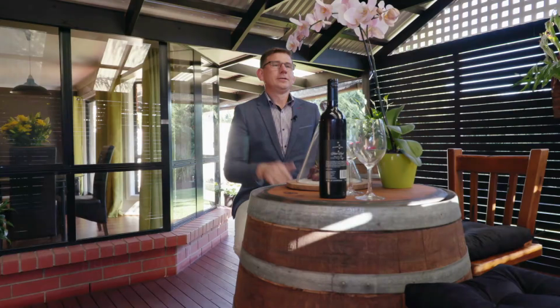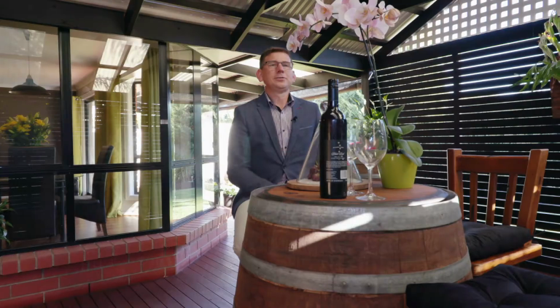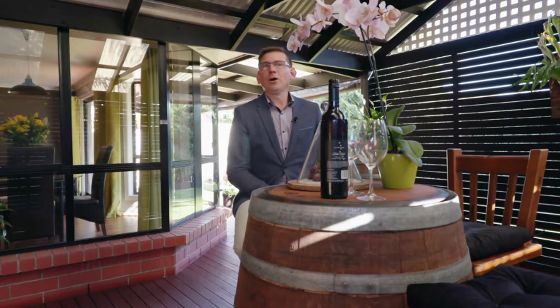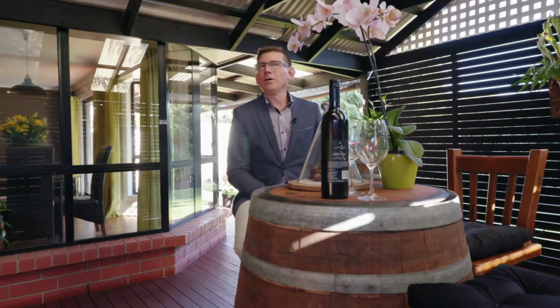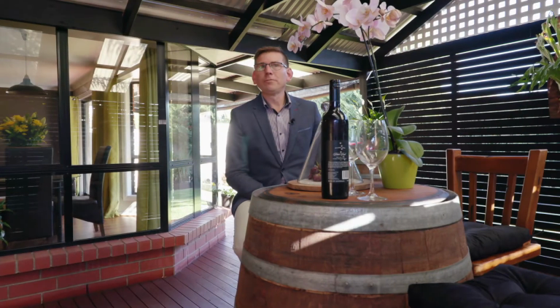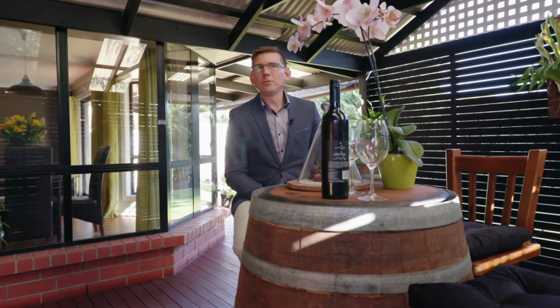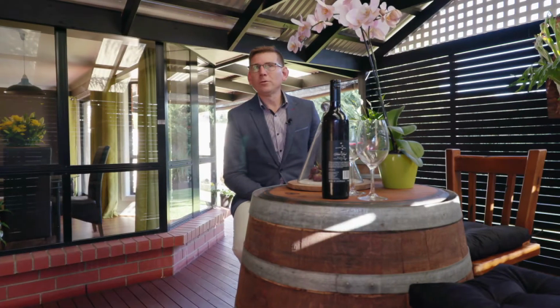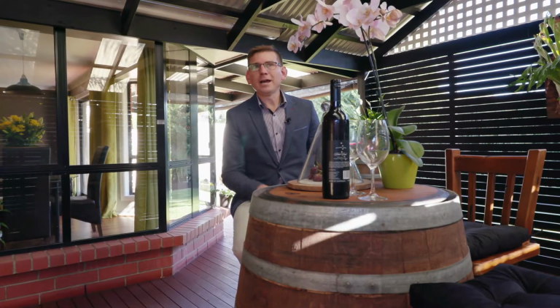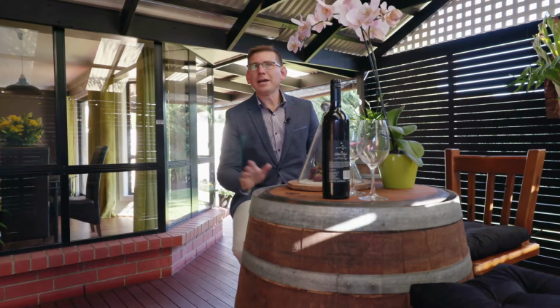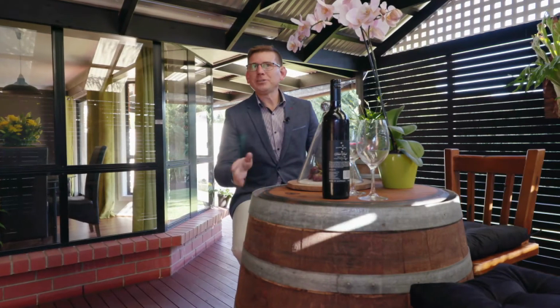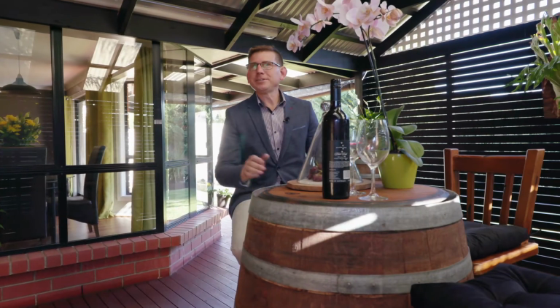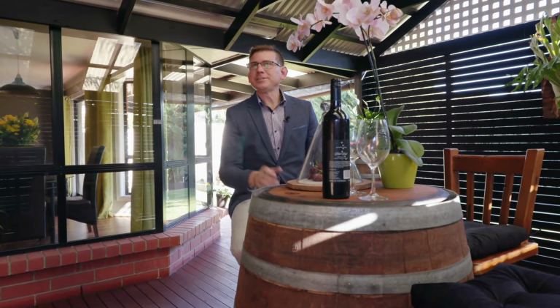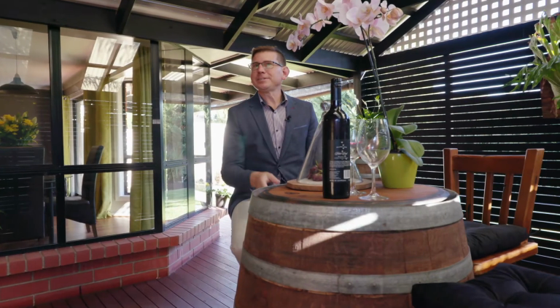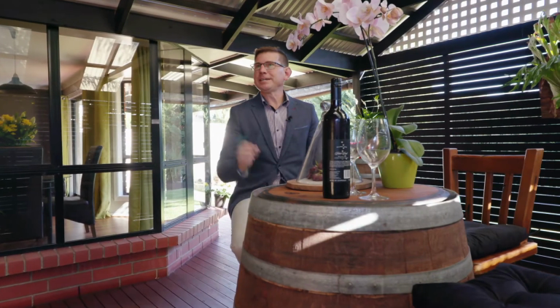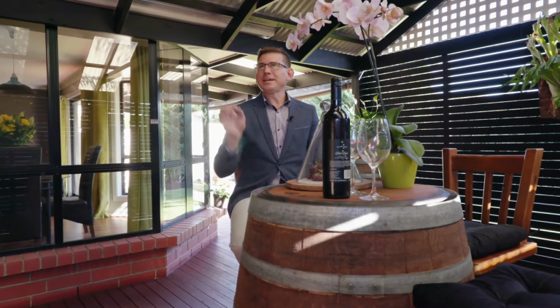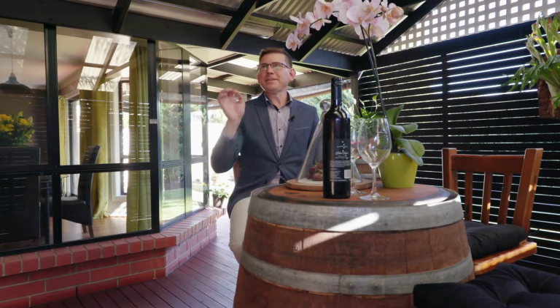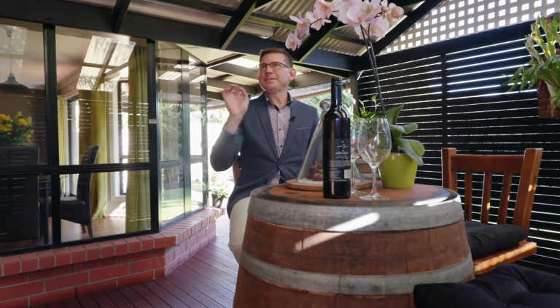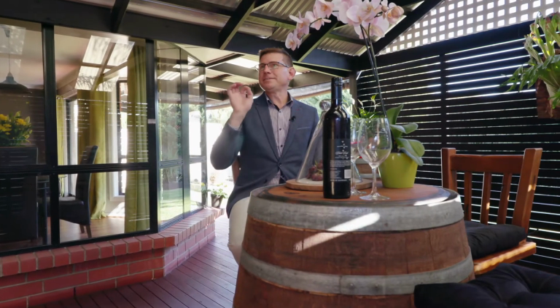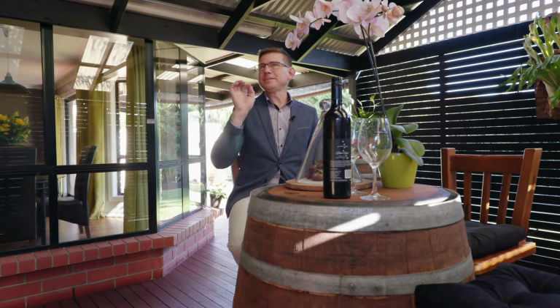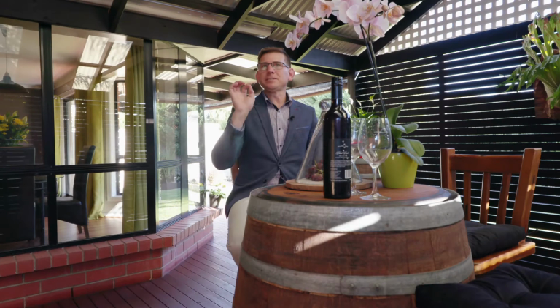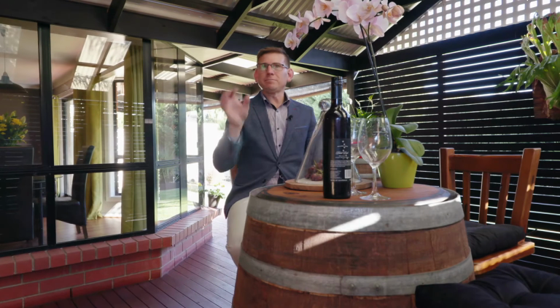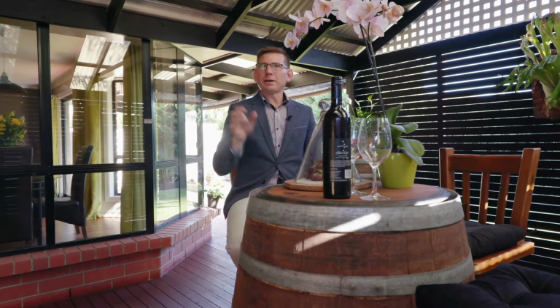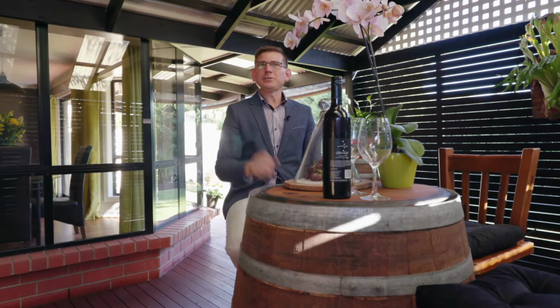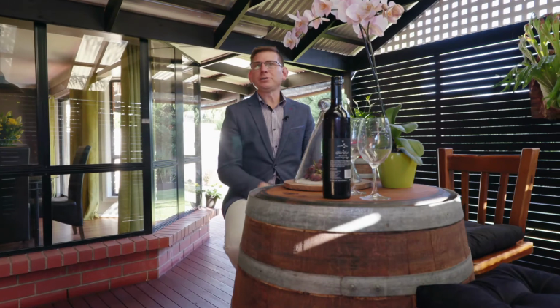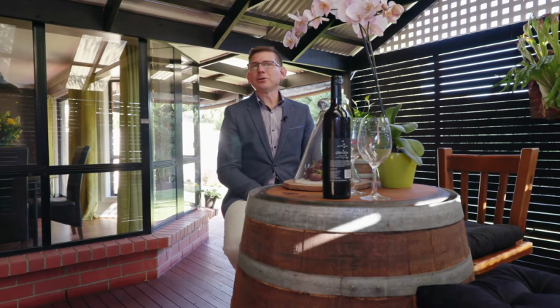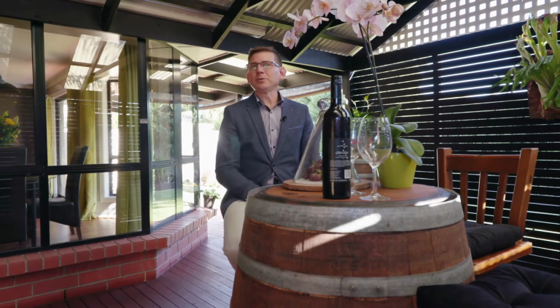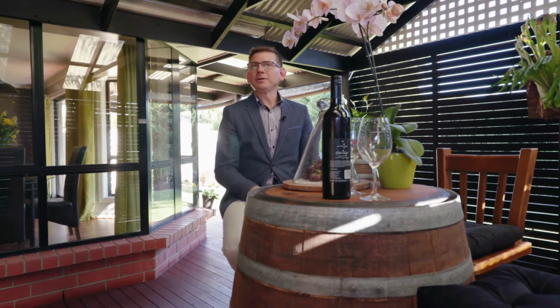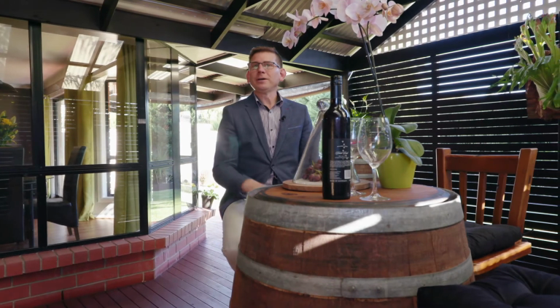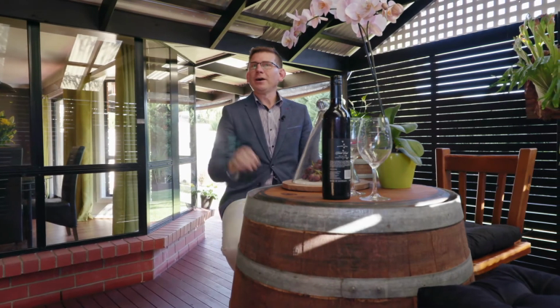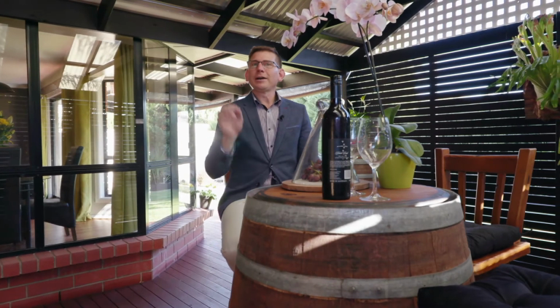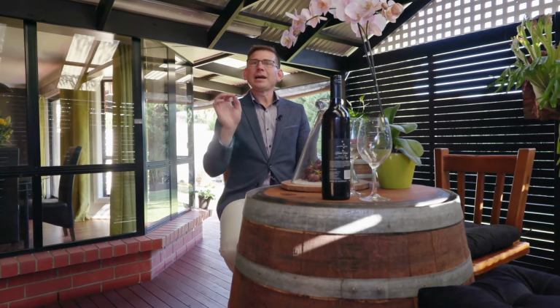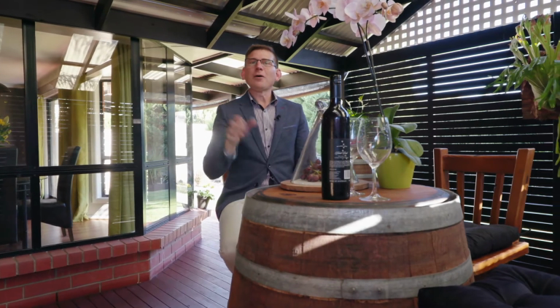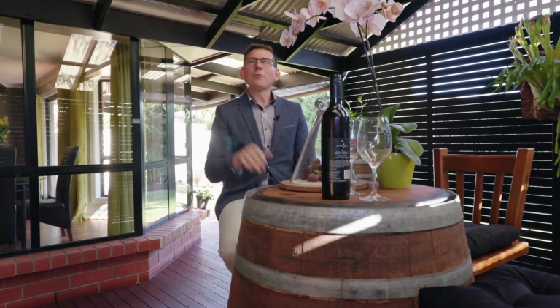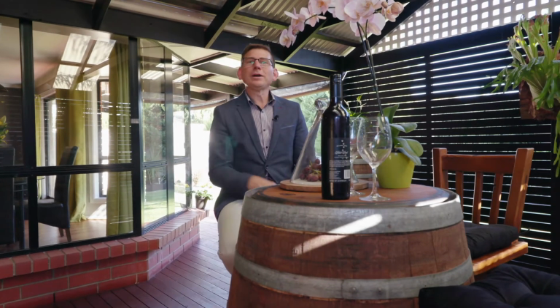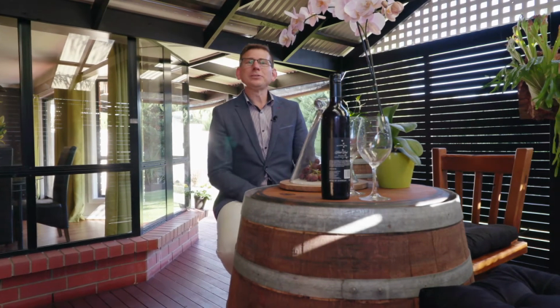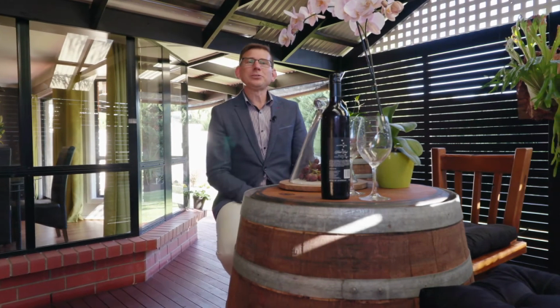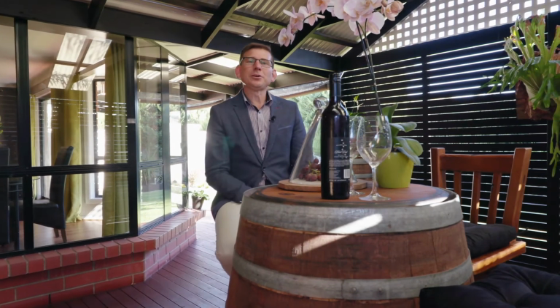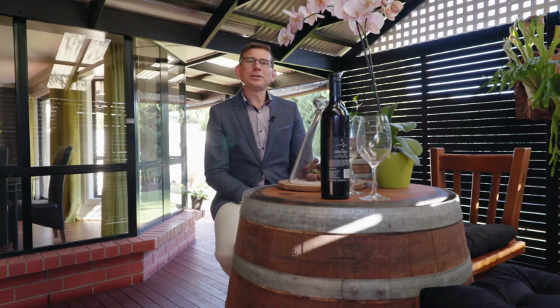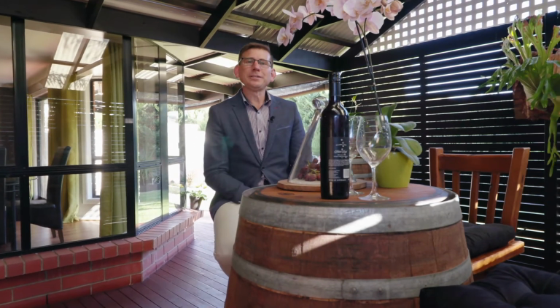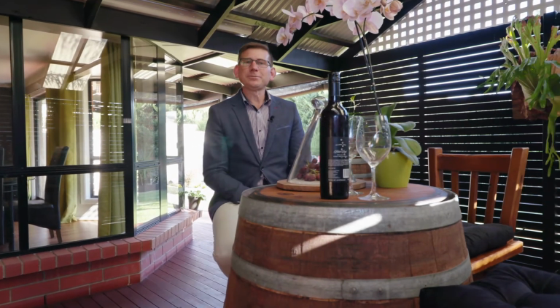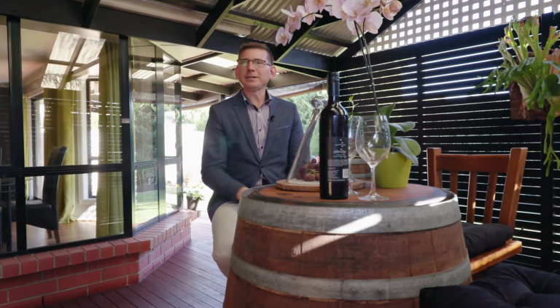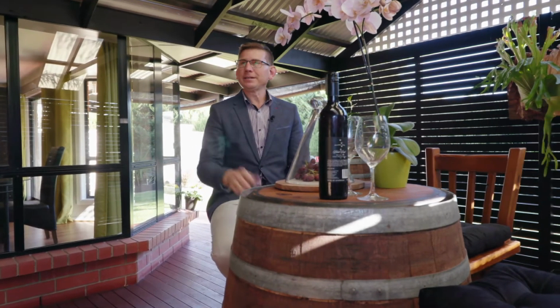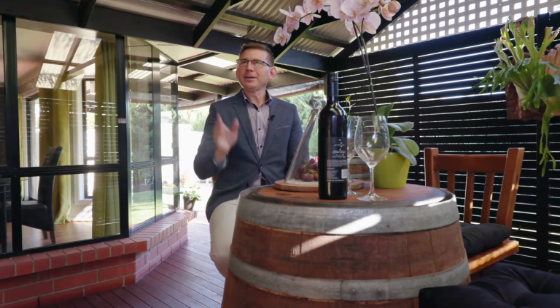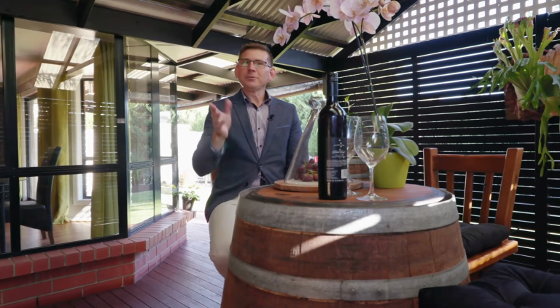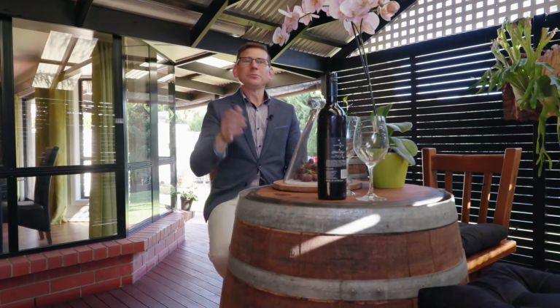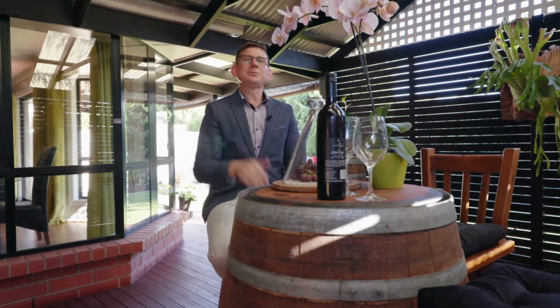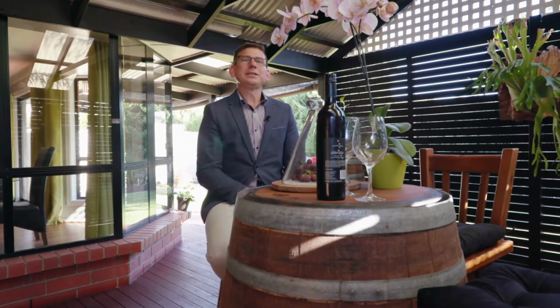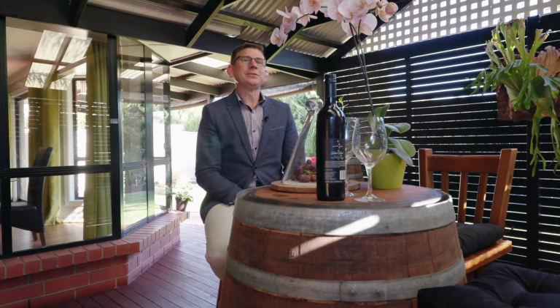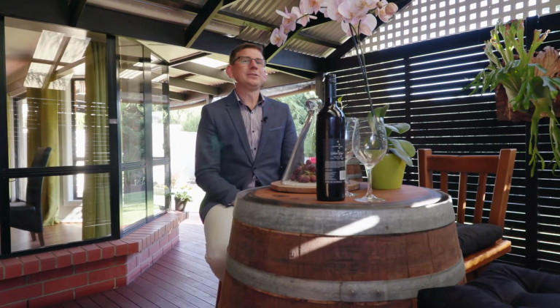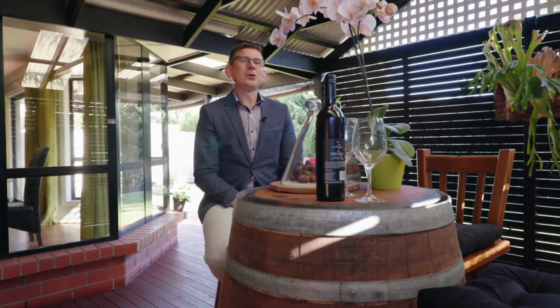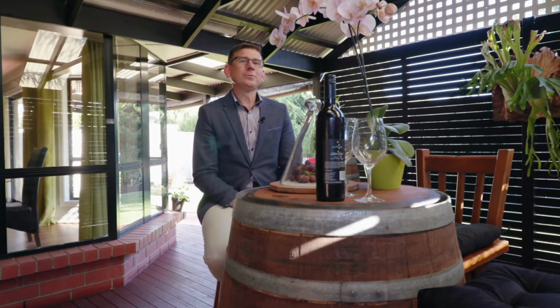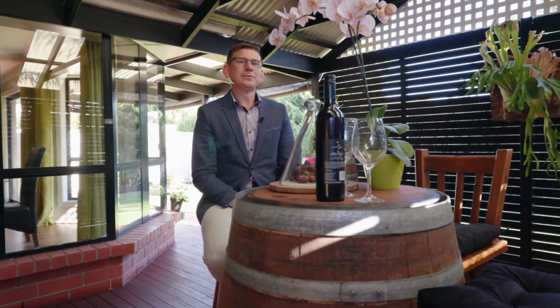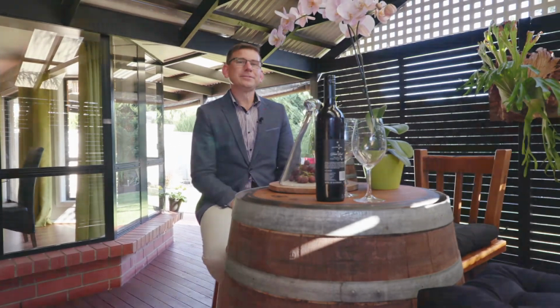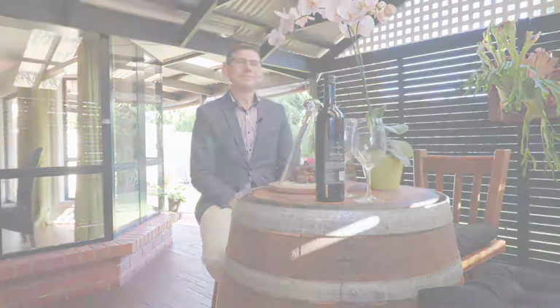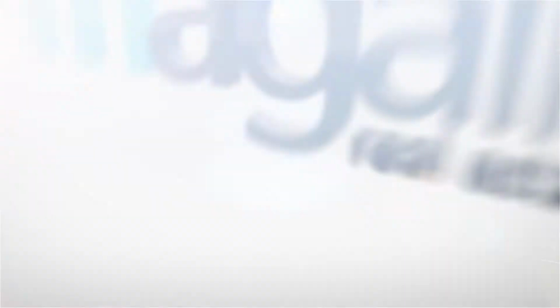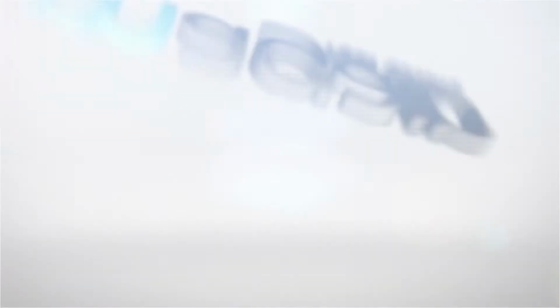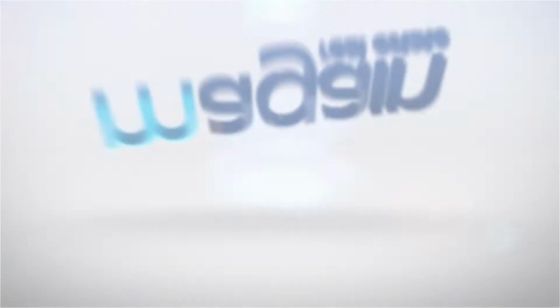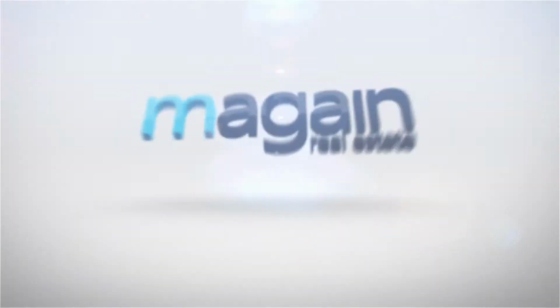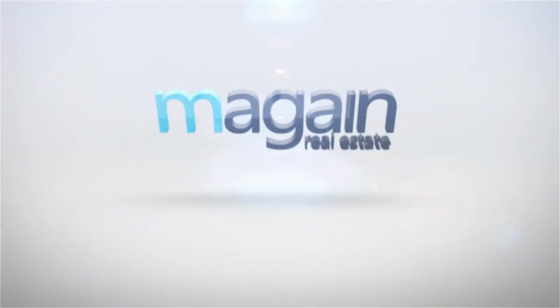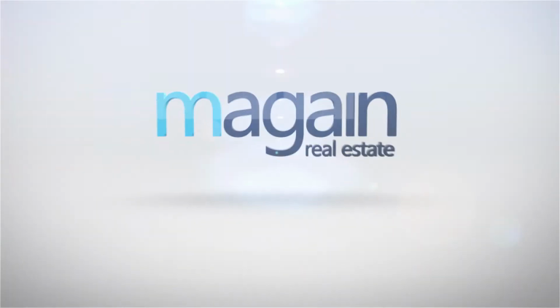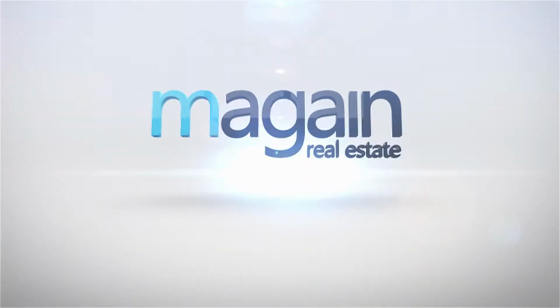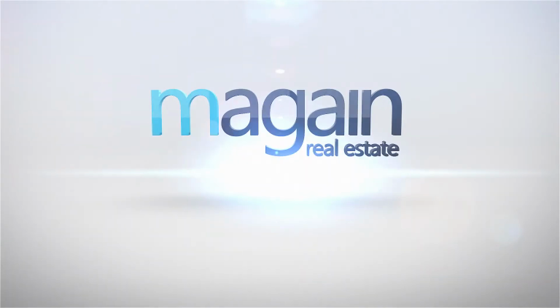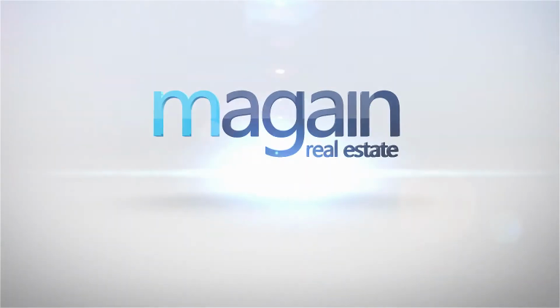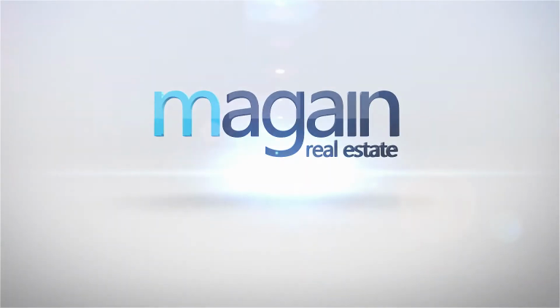So overall, as you can see, this is a smashing home. I can't wait to show you this one. We'll see you at the opens. We'll see you next time.